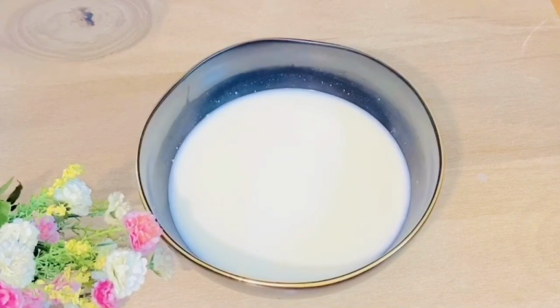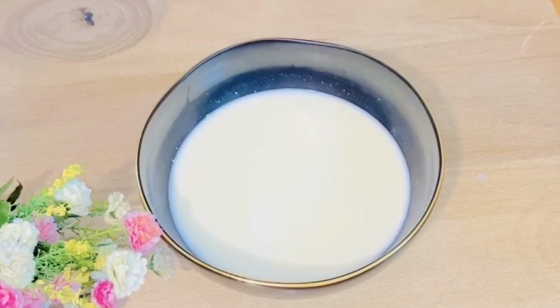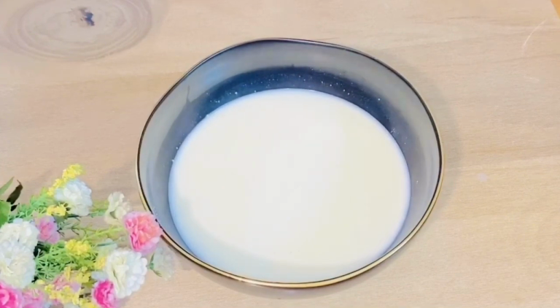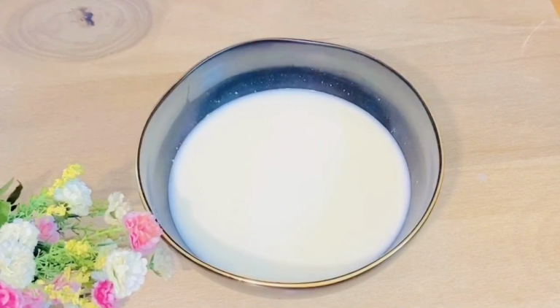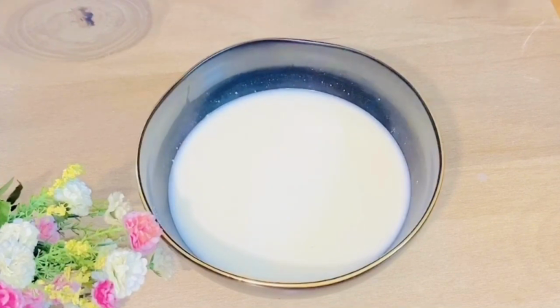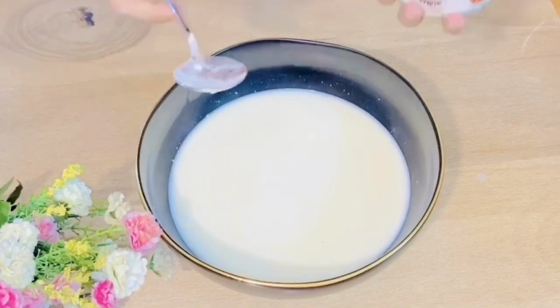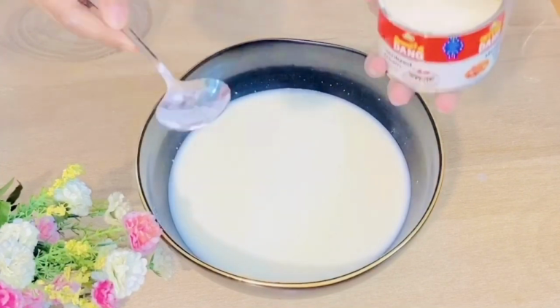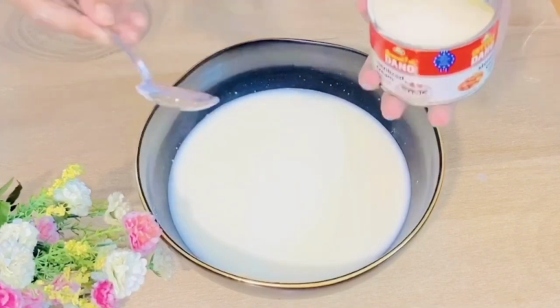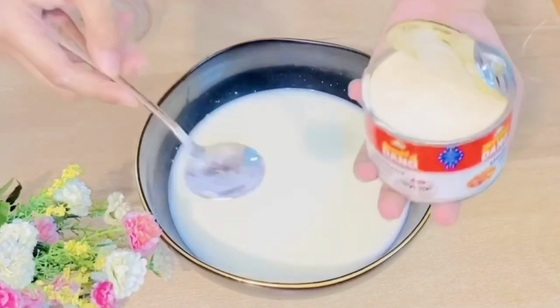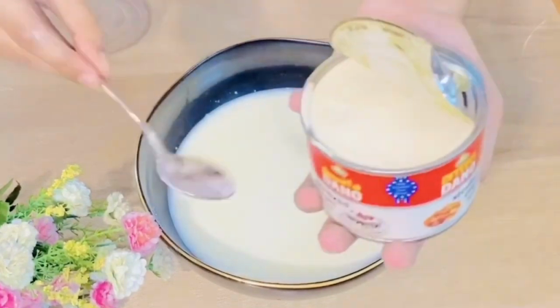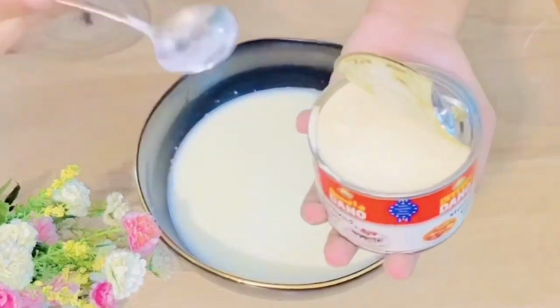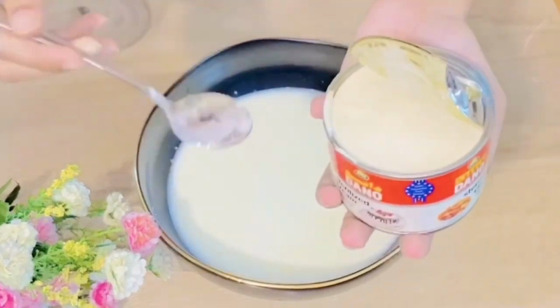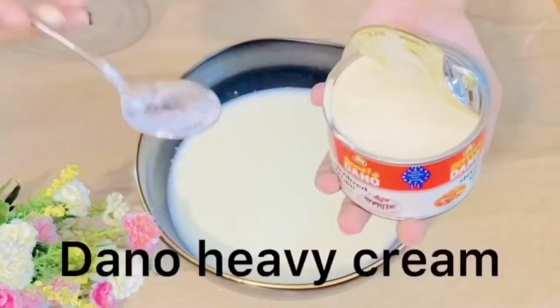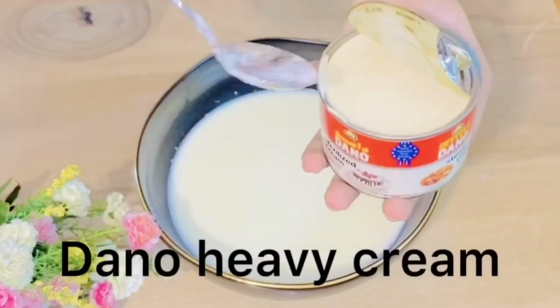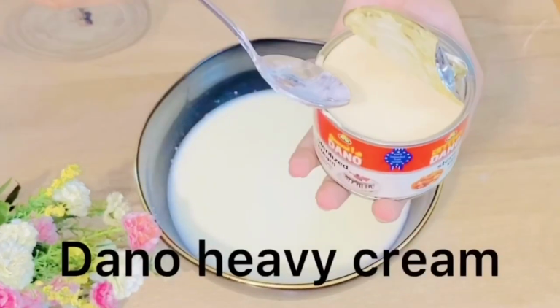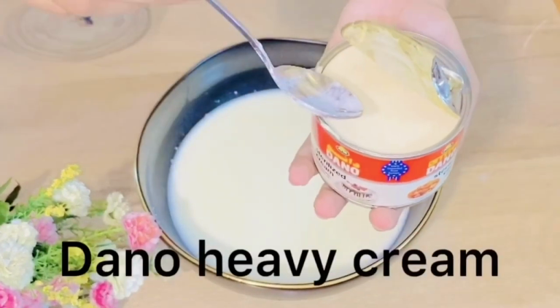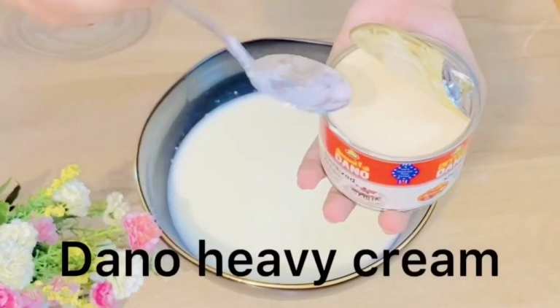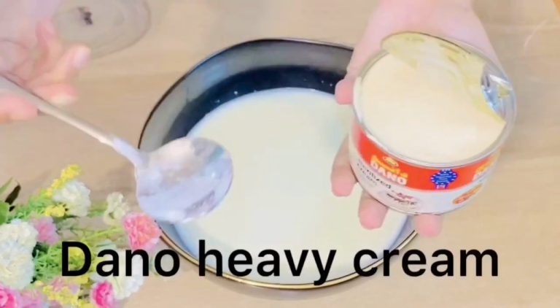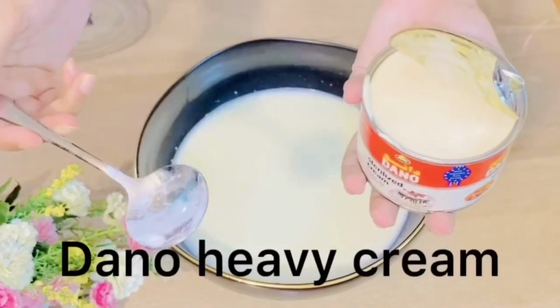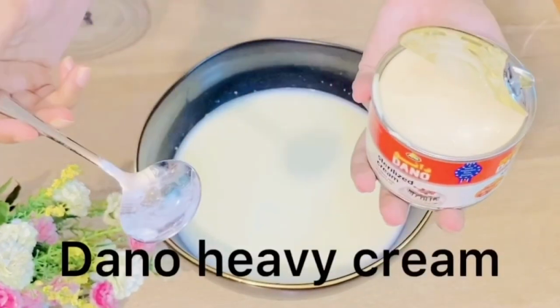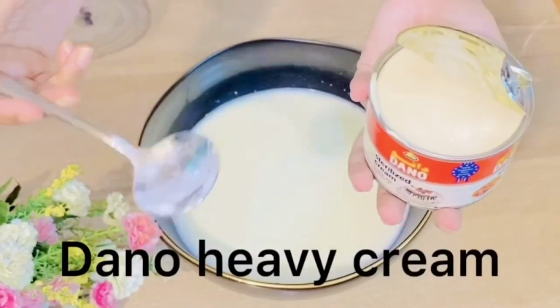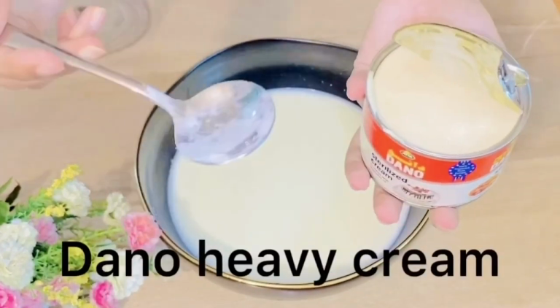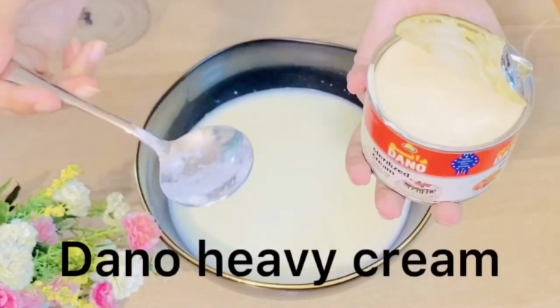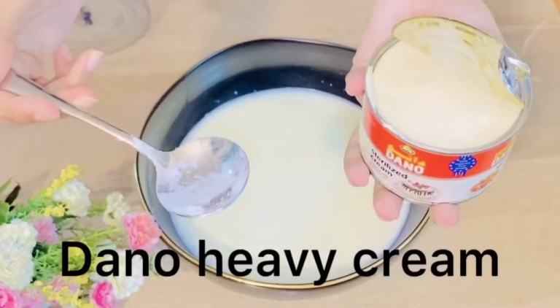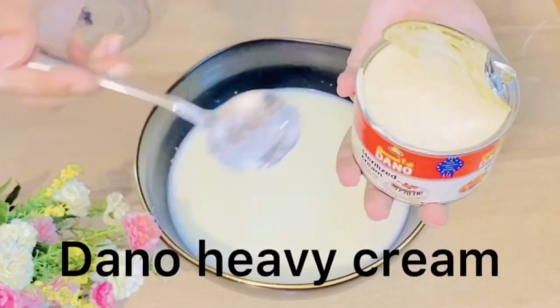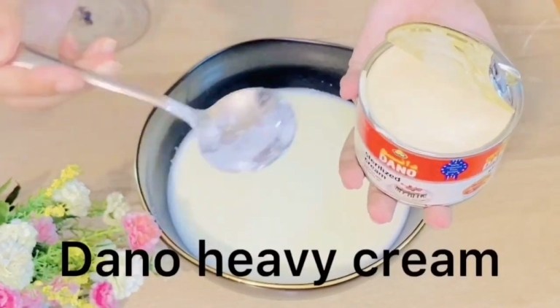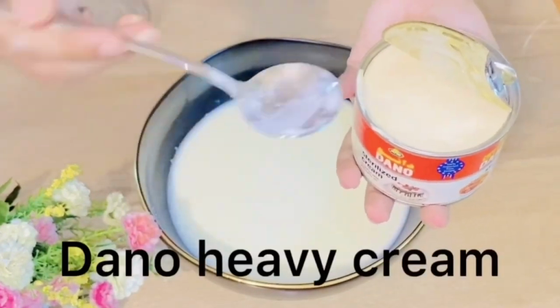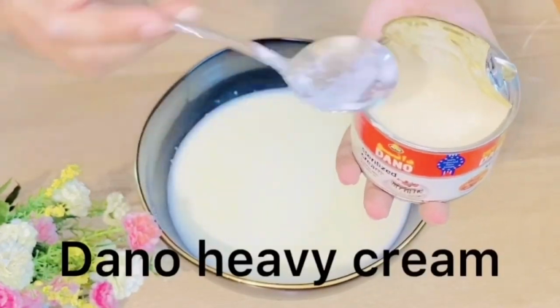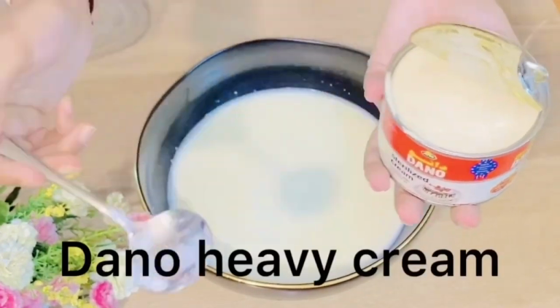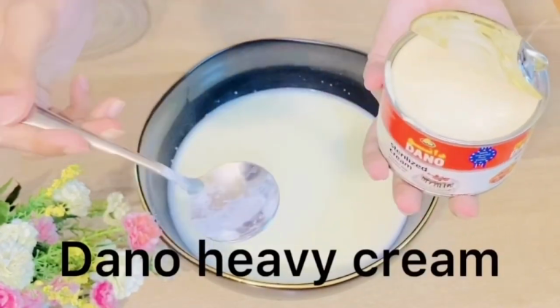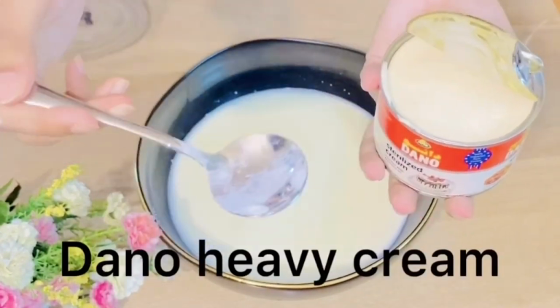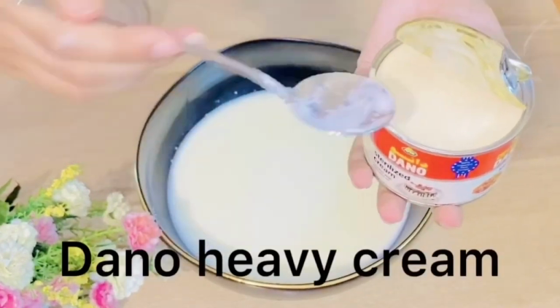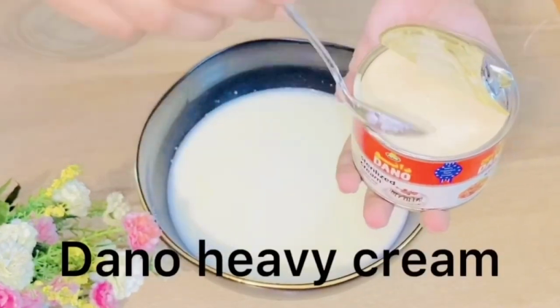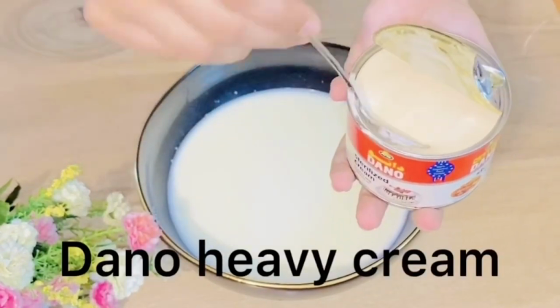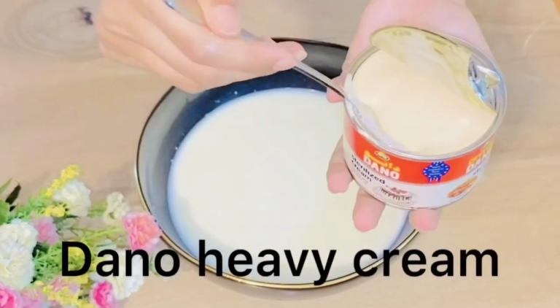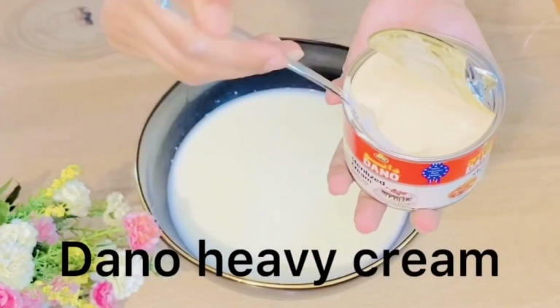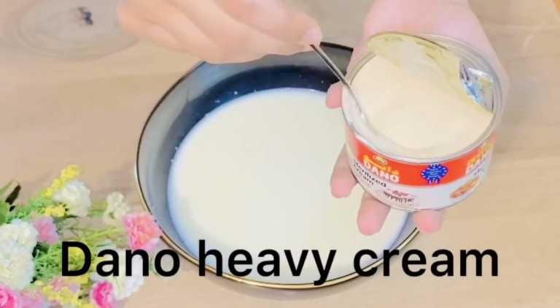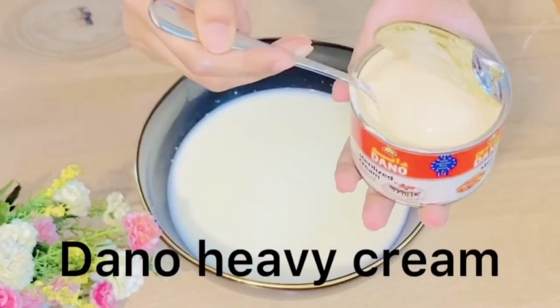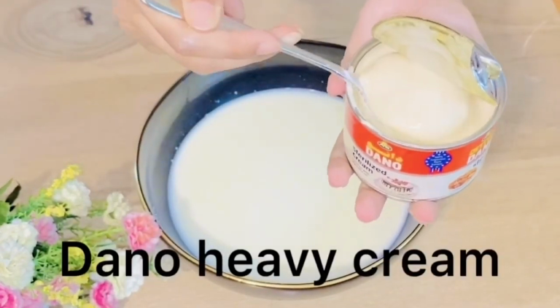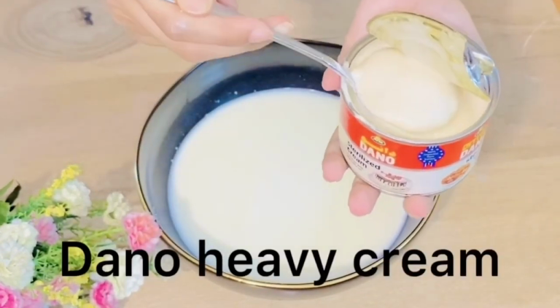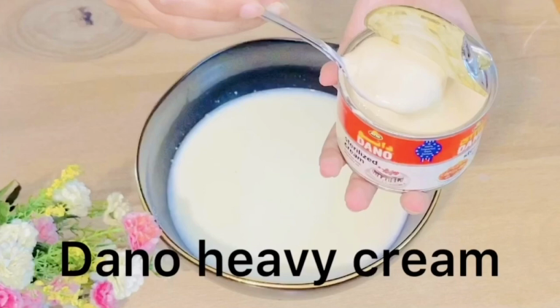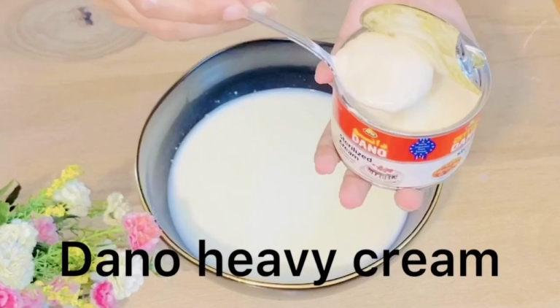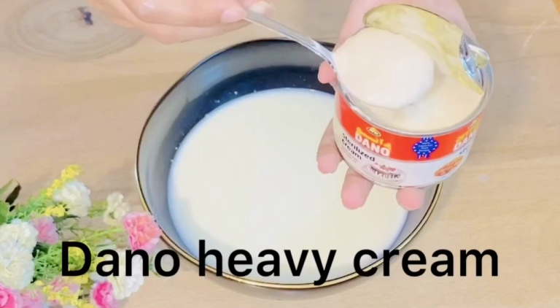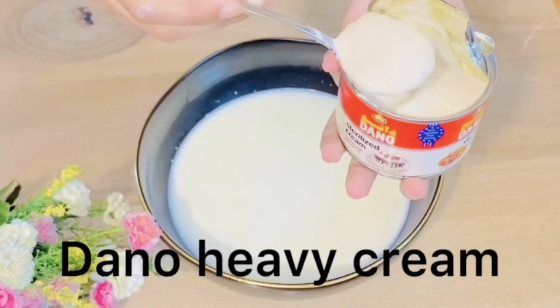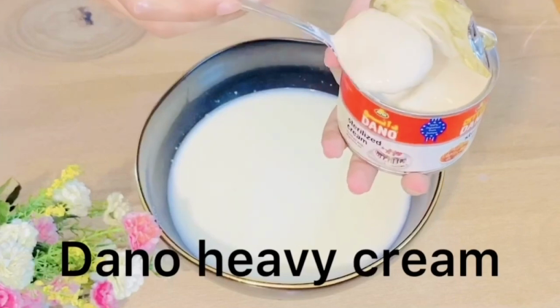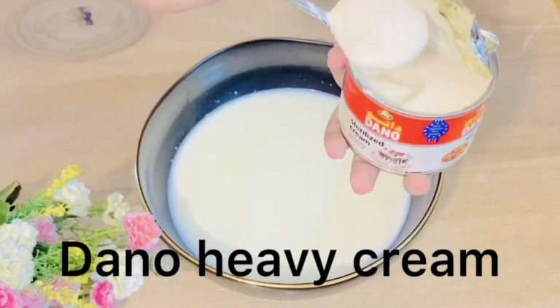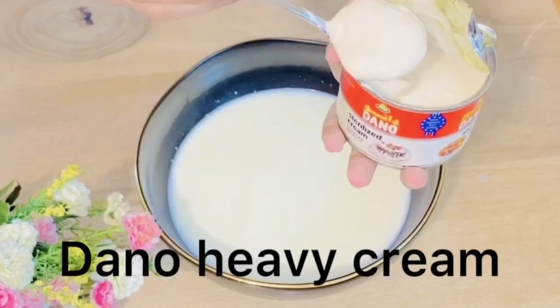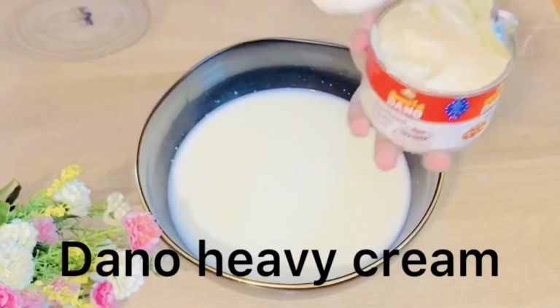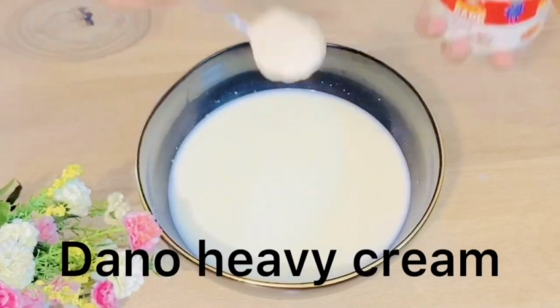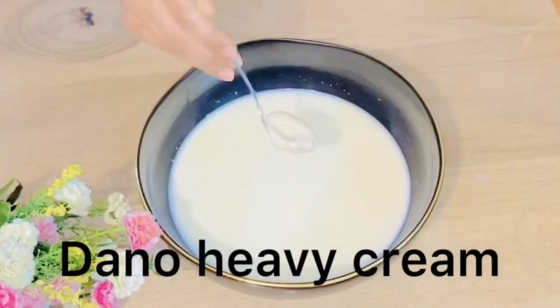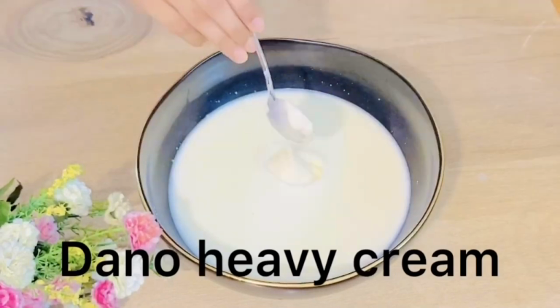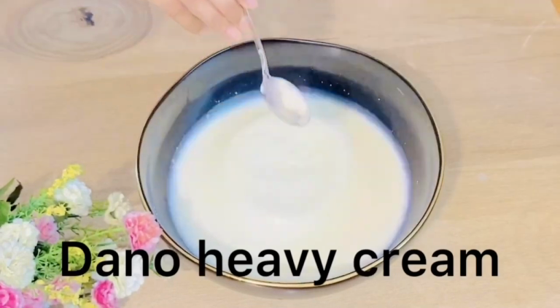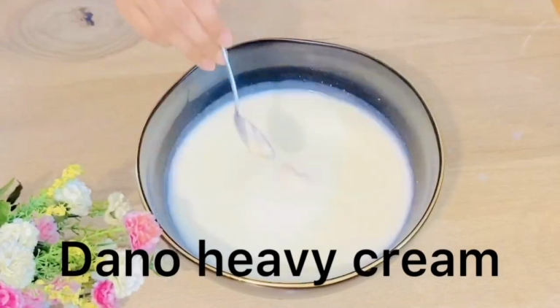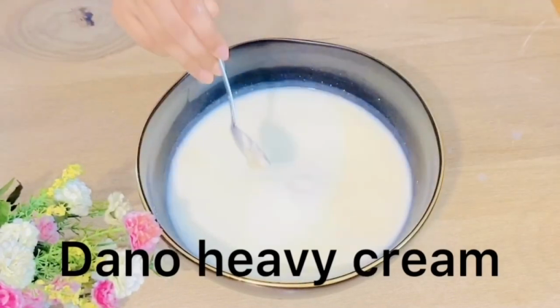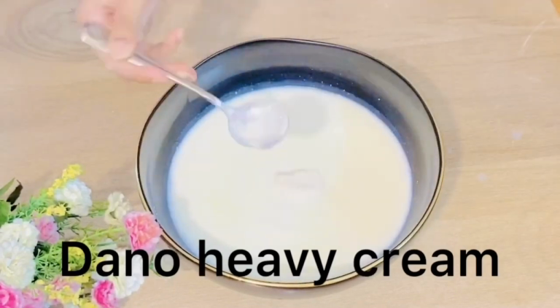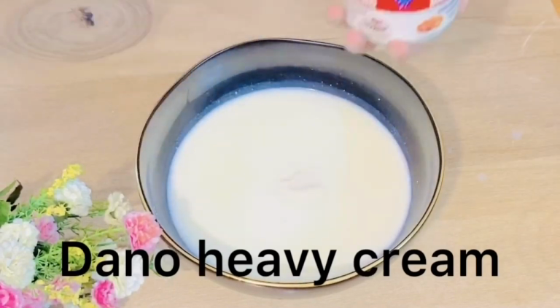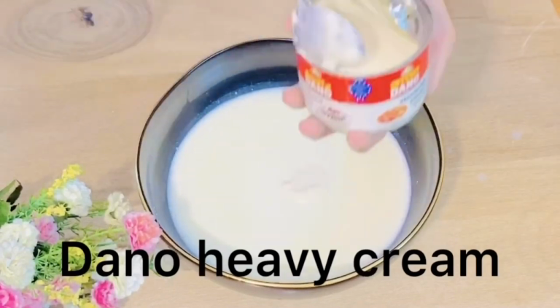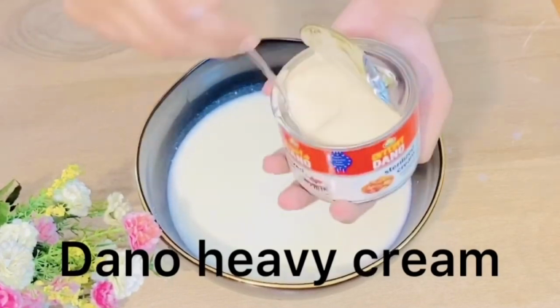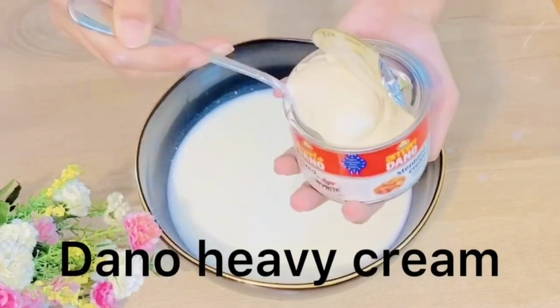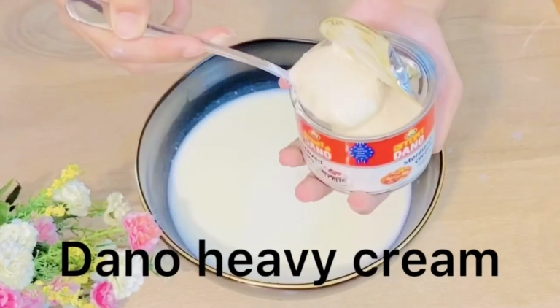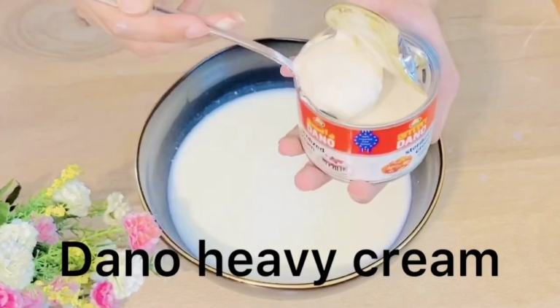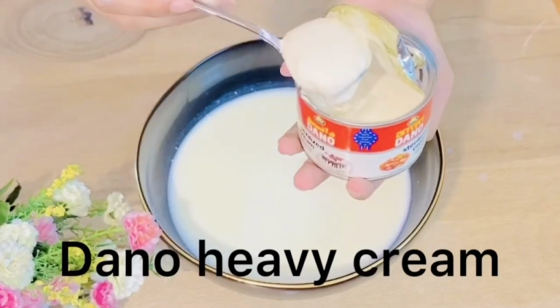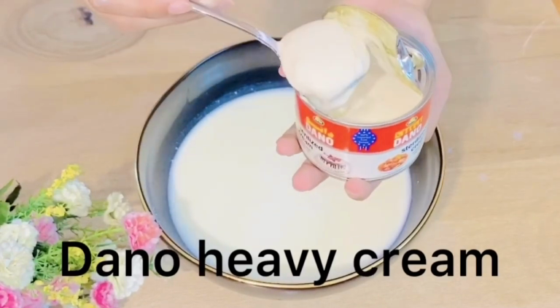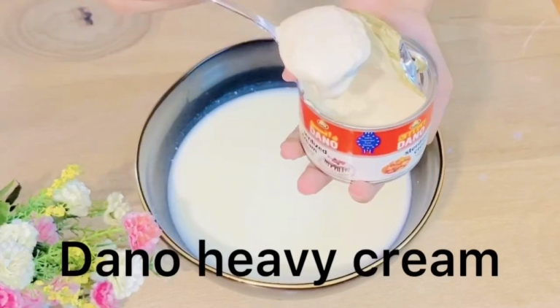I have a lot of cream that I have to use.